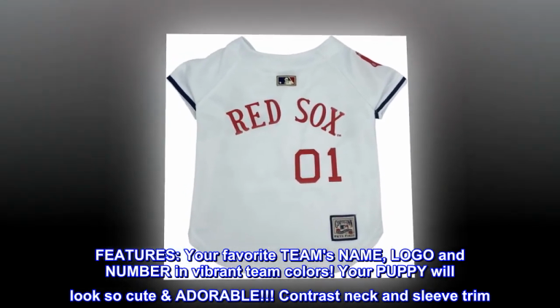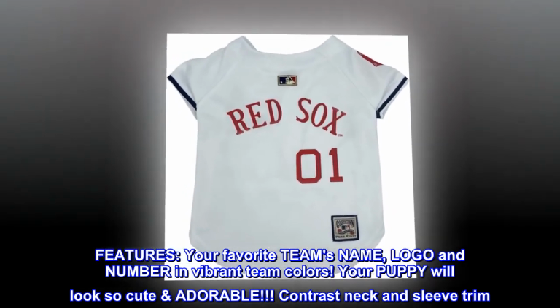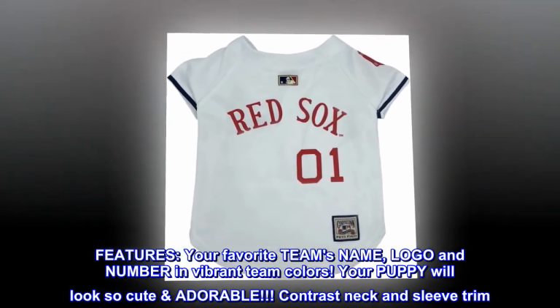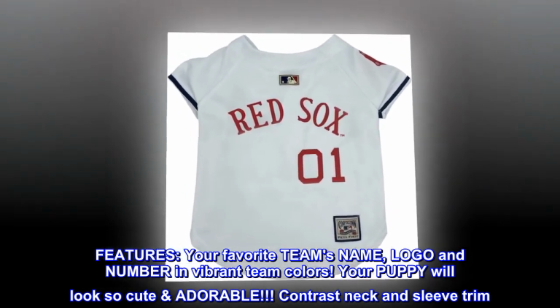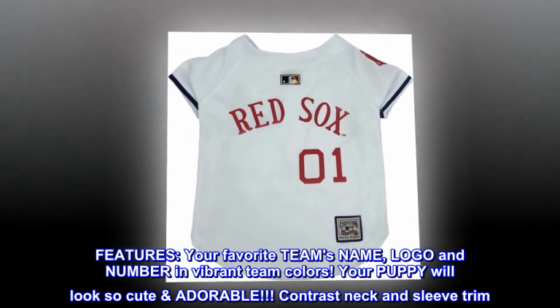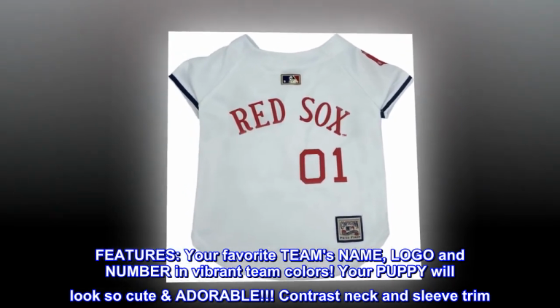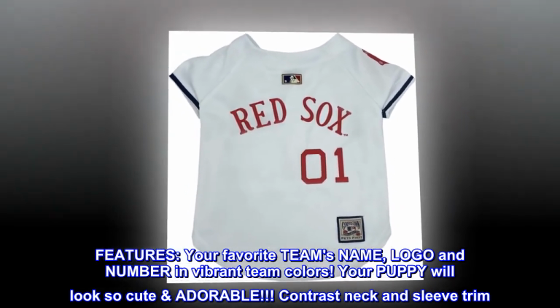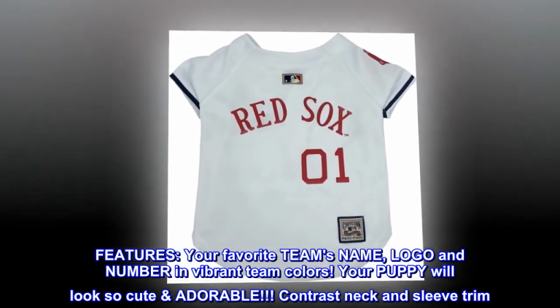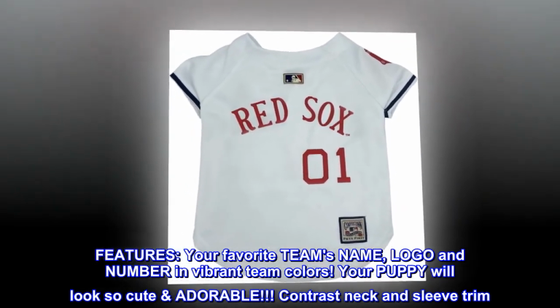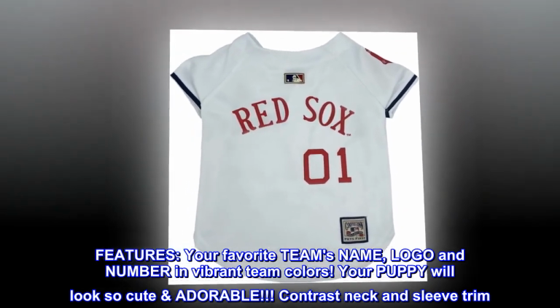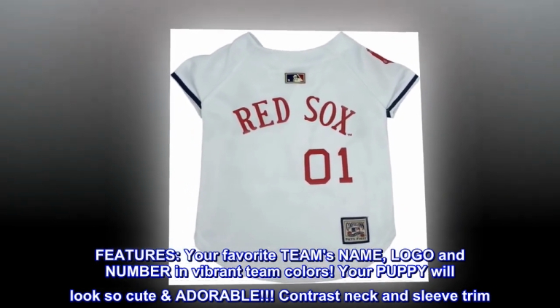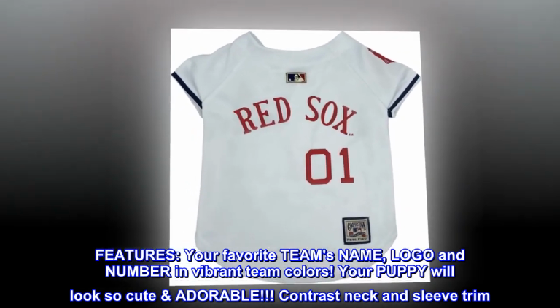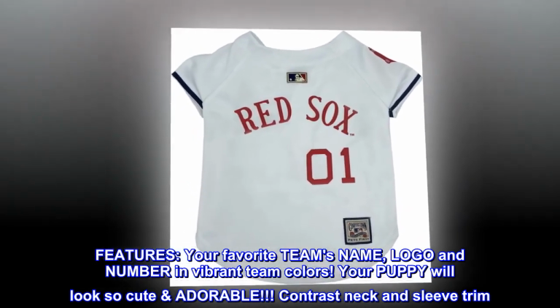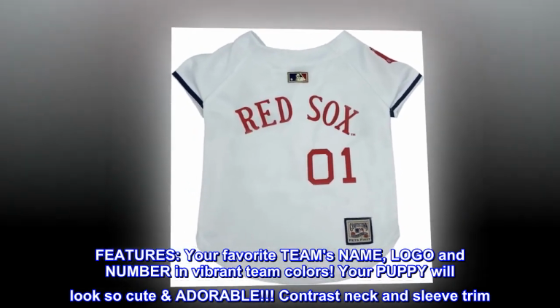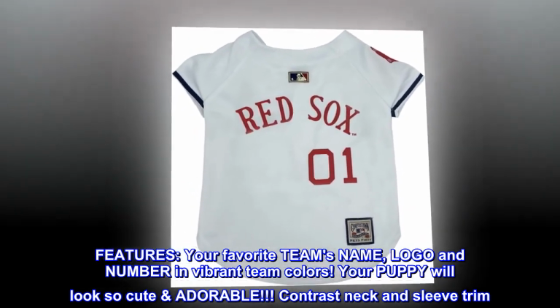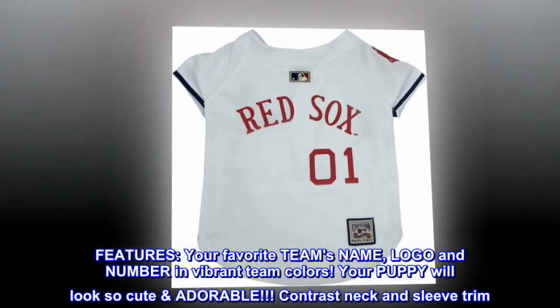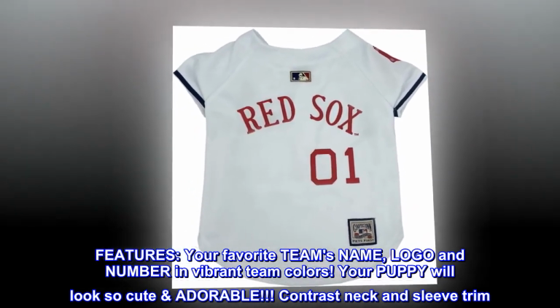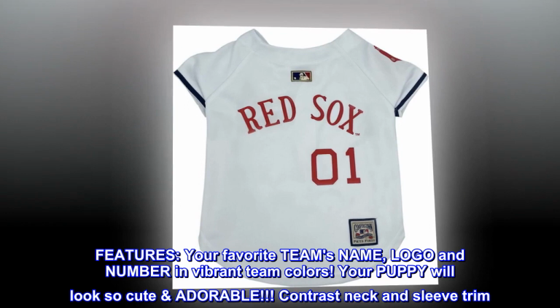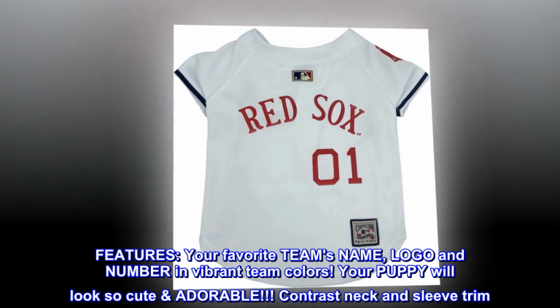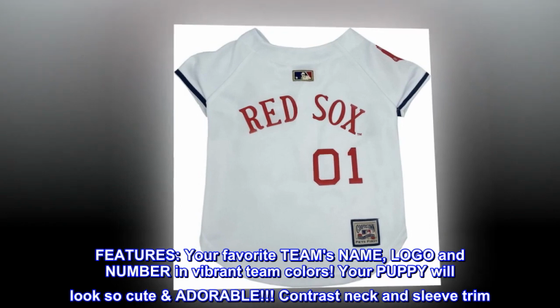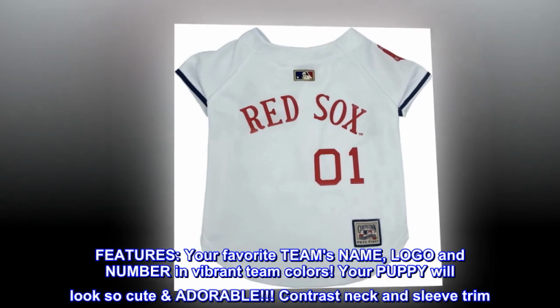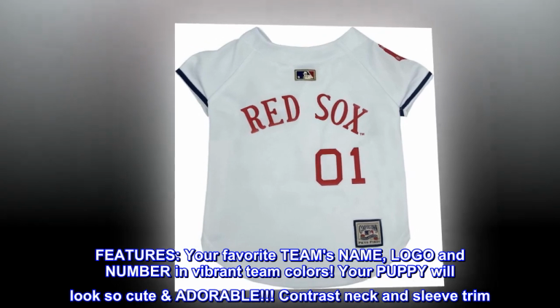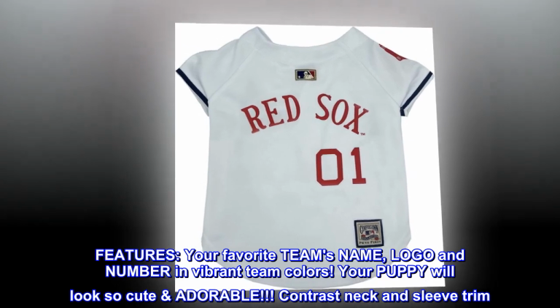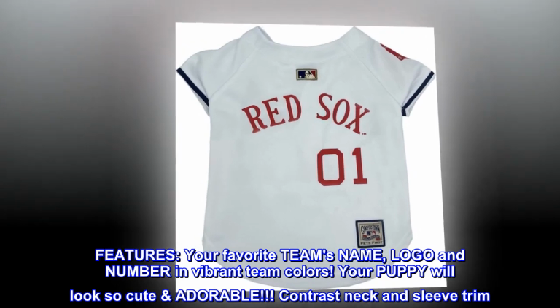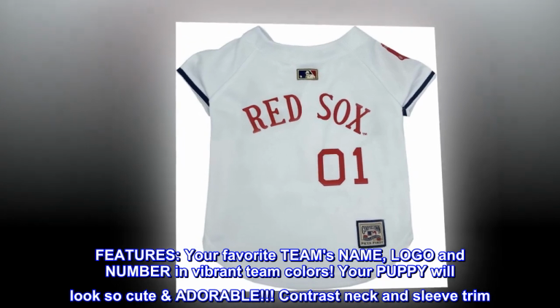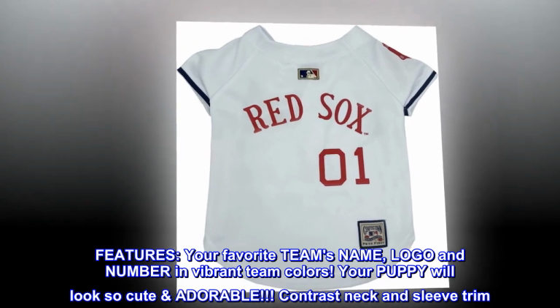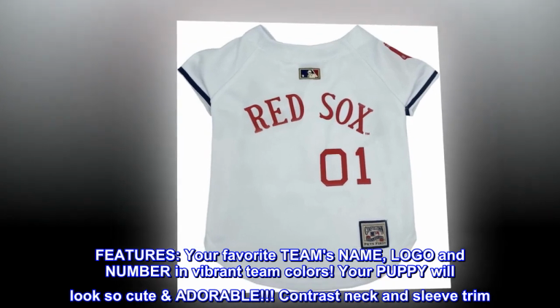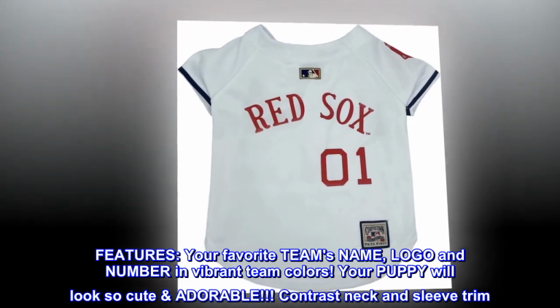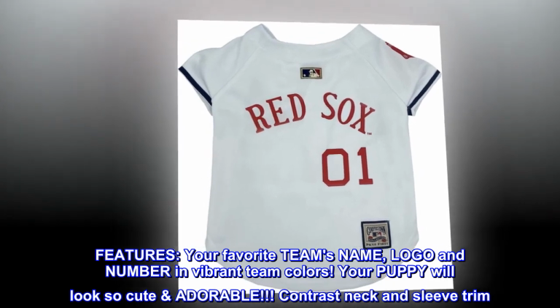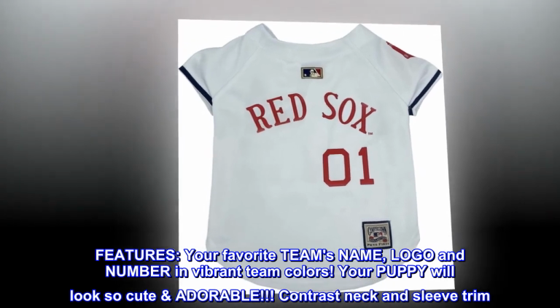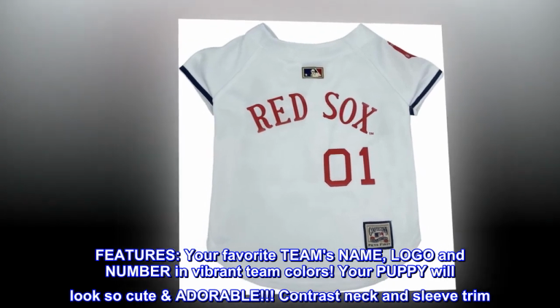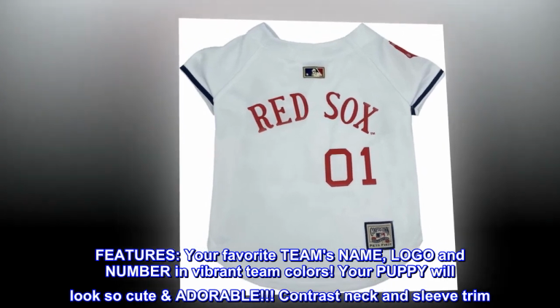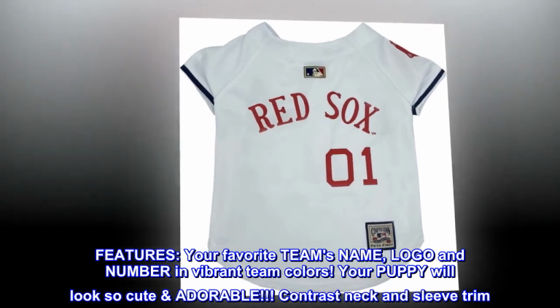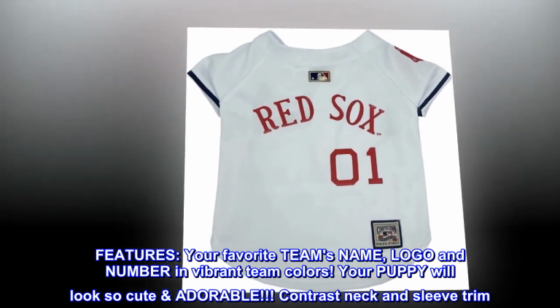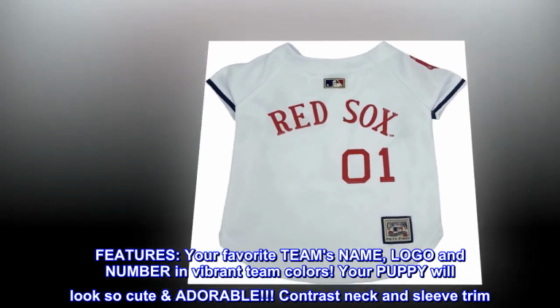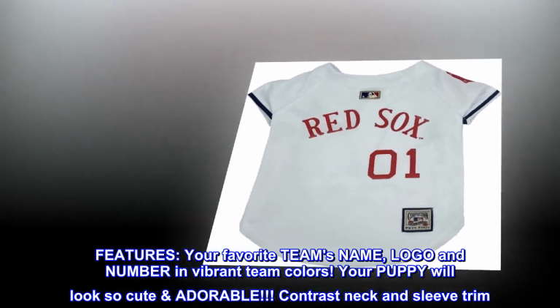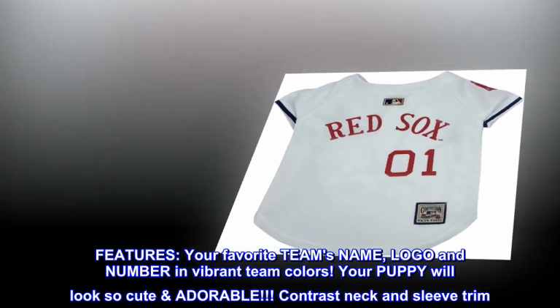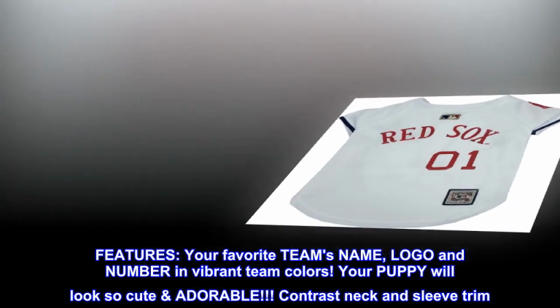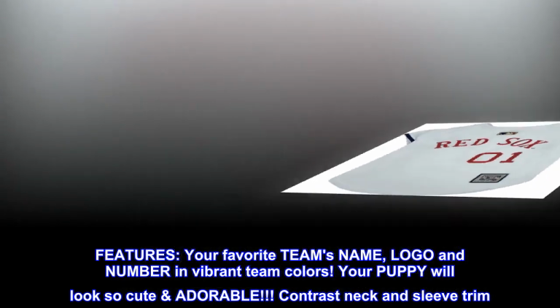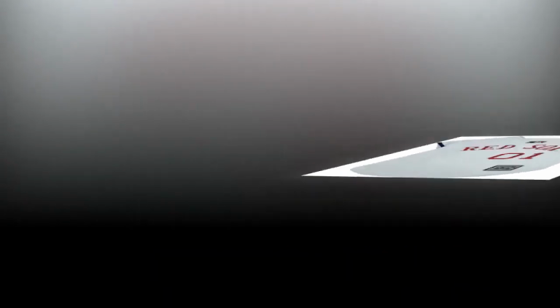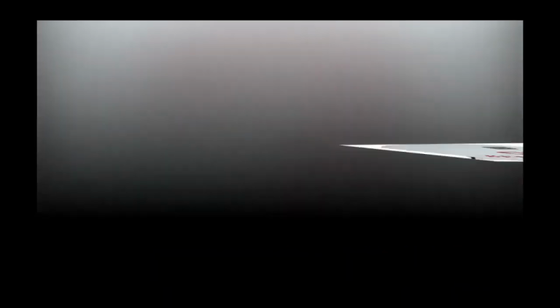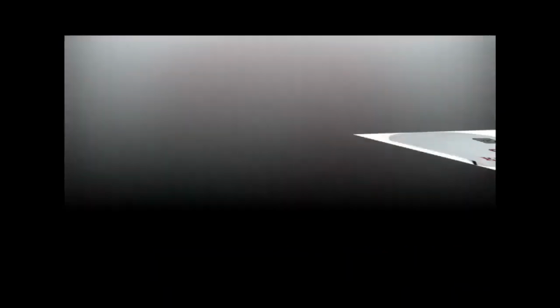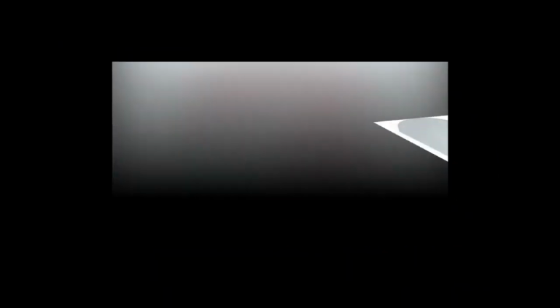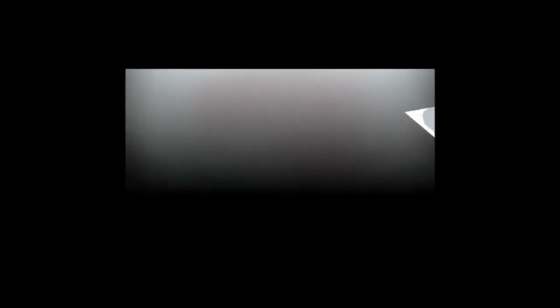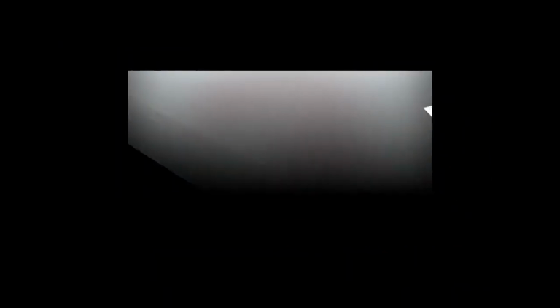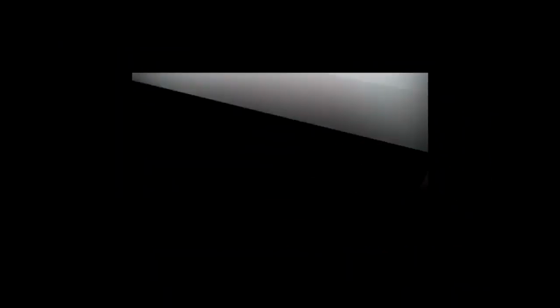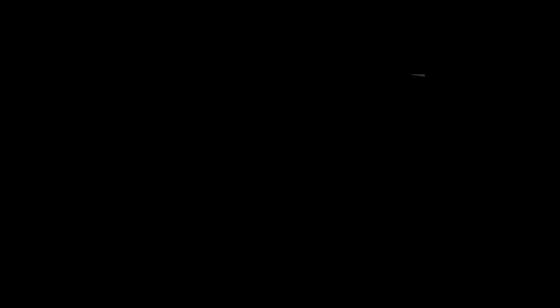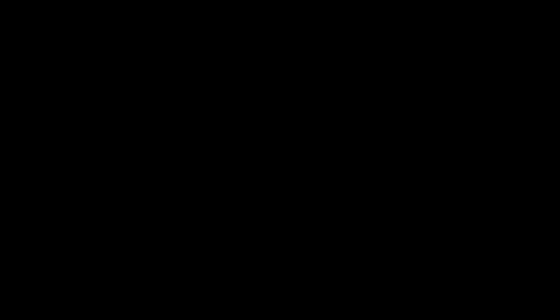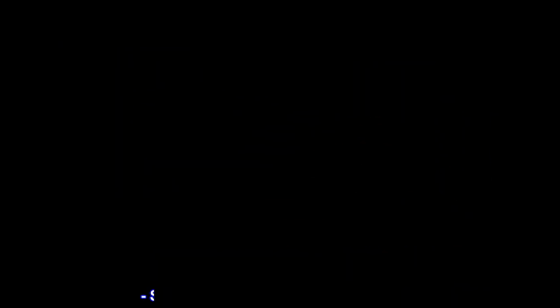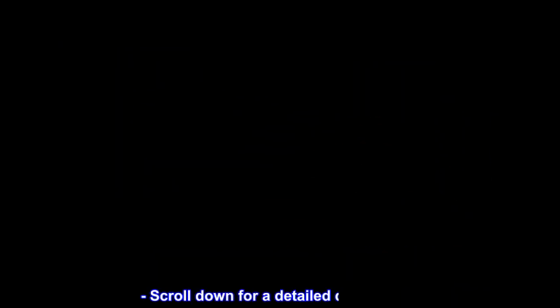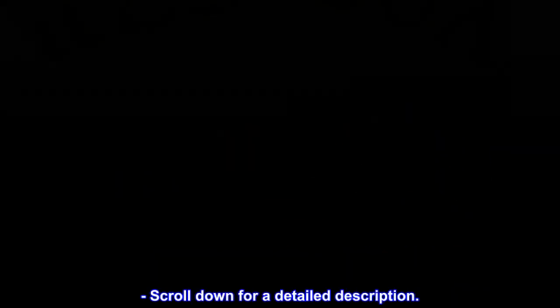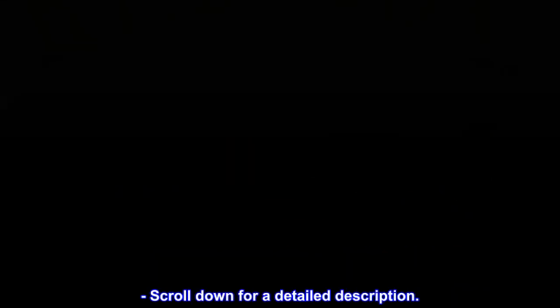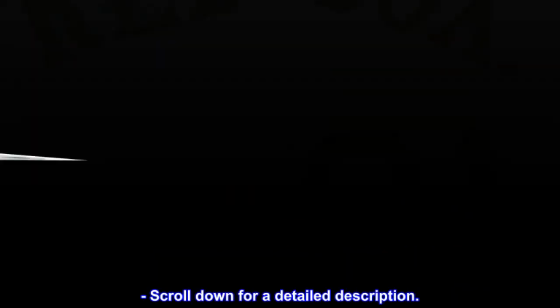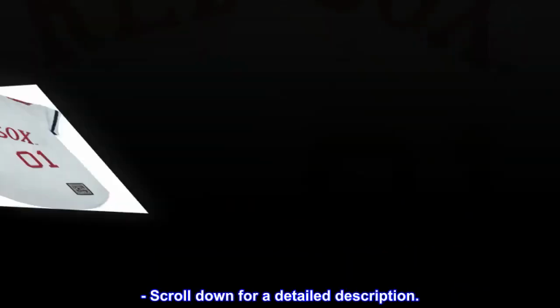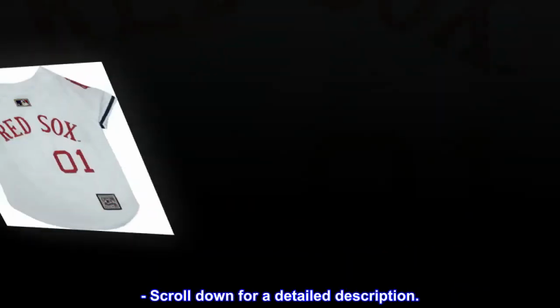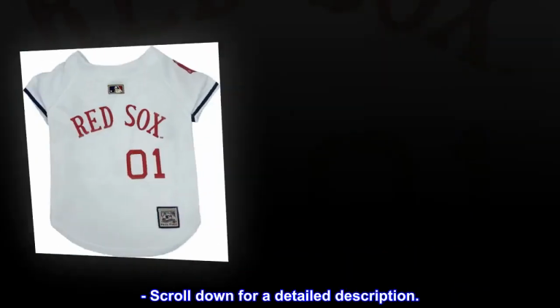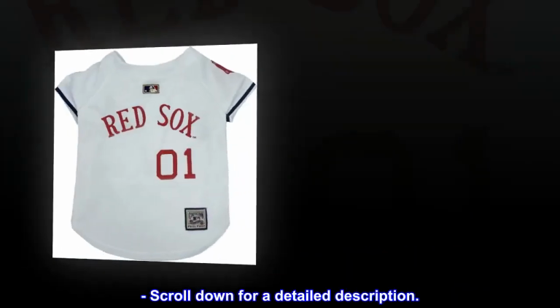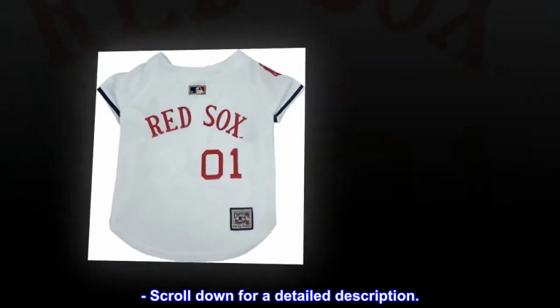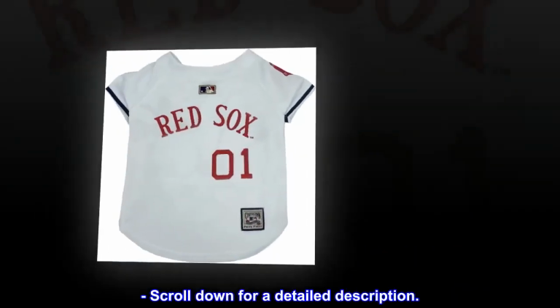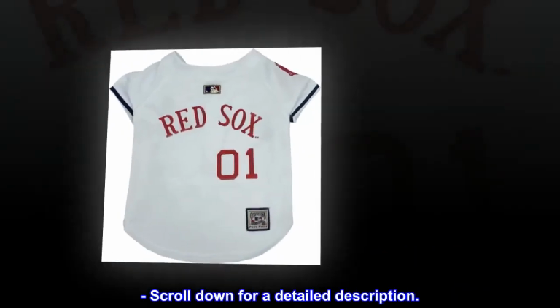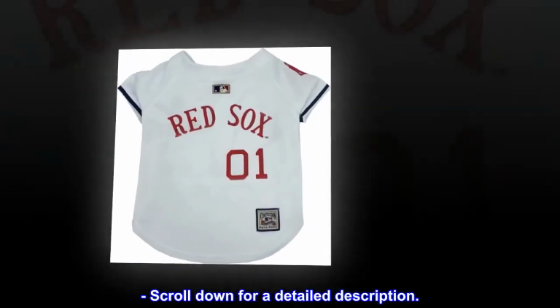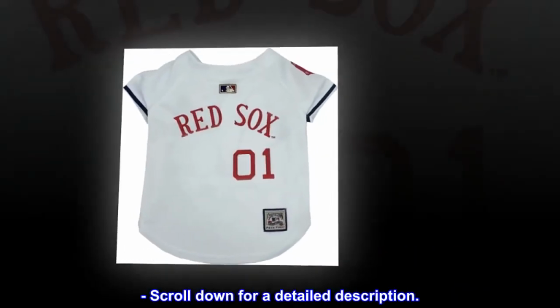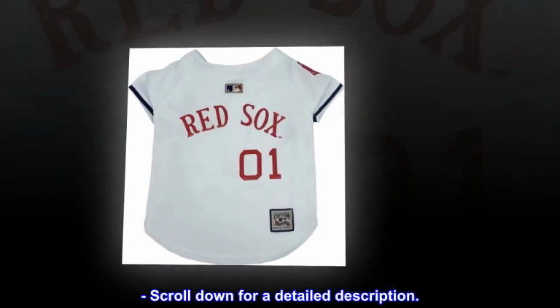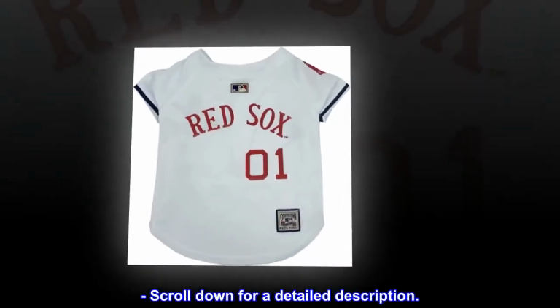Your puppy will look so cute and adorable. Contrast neck and sleeve trim. Scroll down for a detailed description.